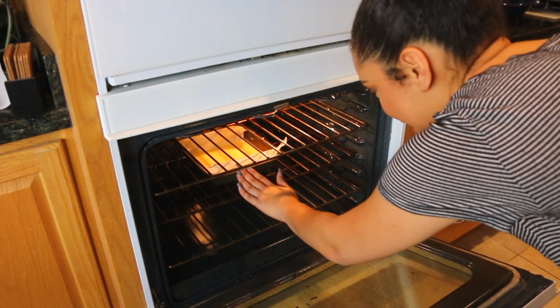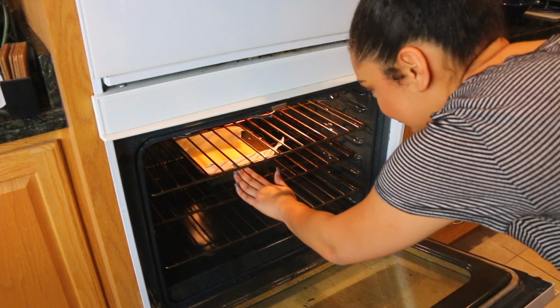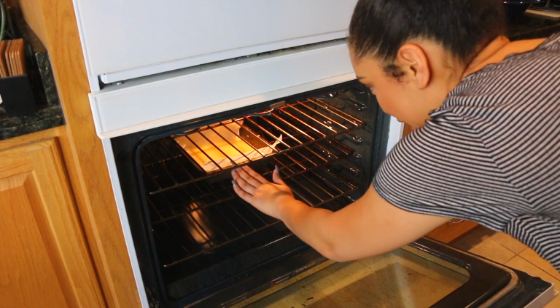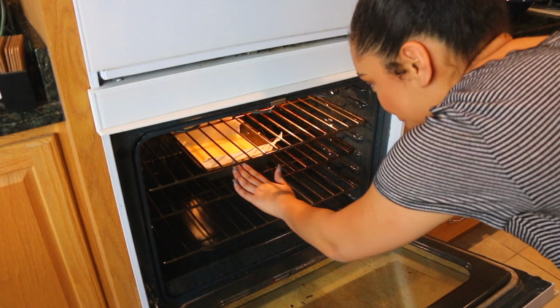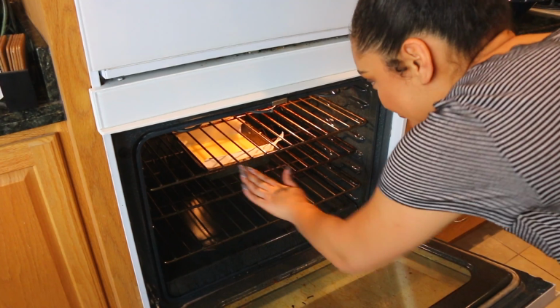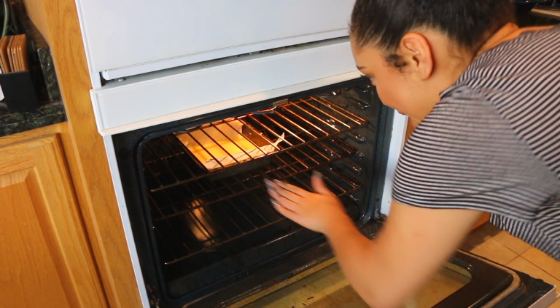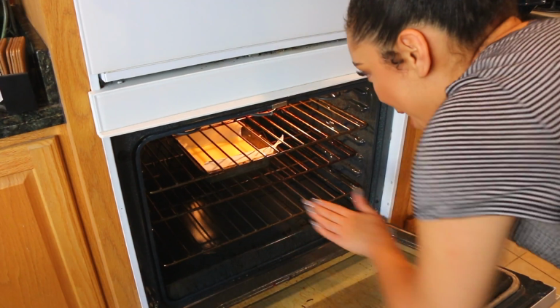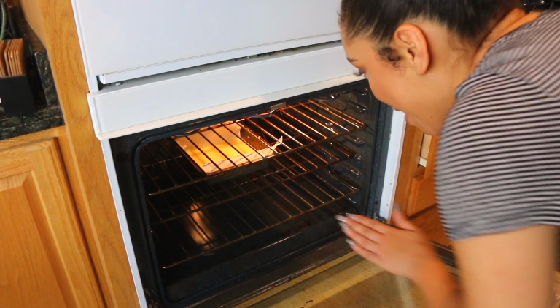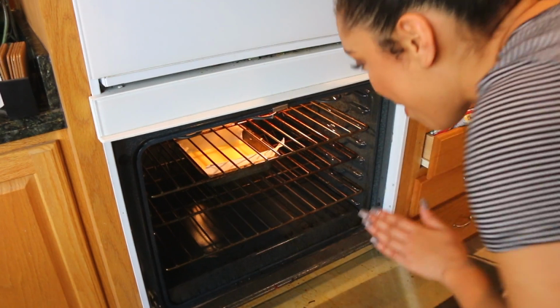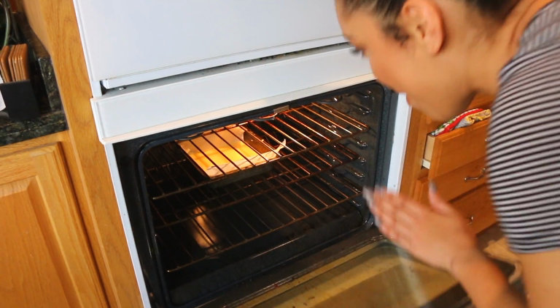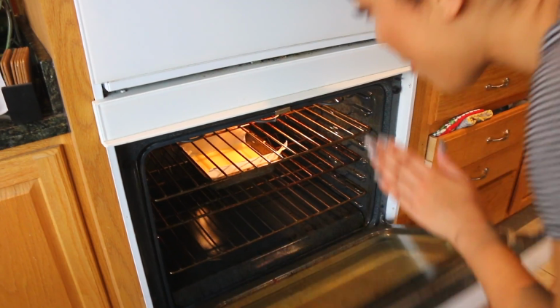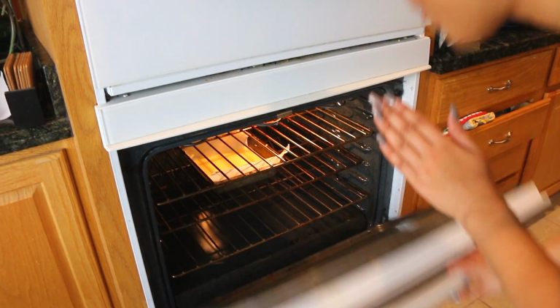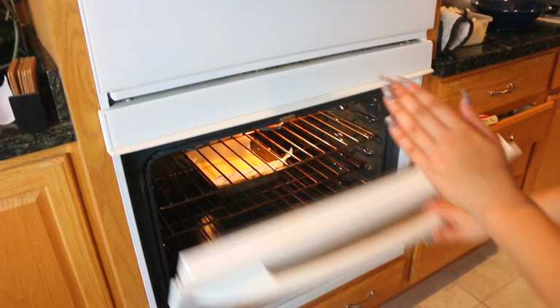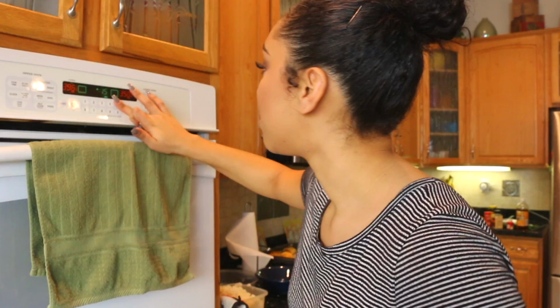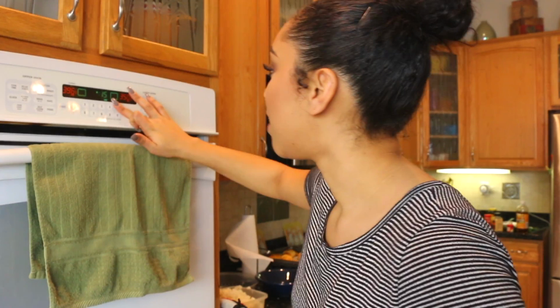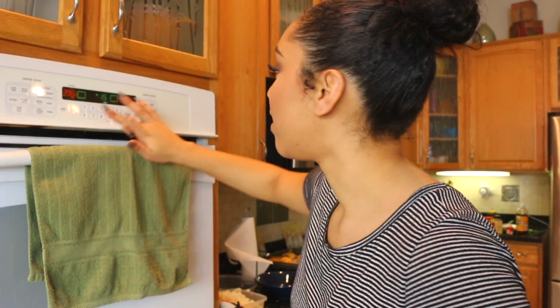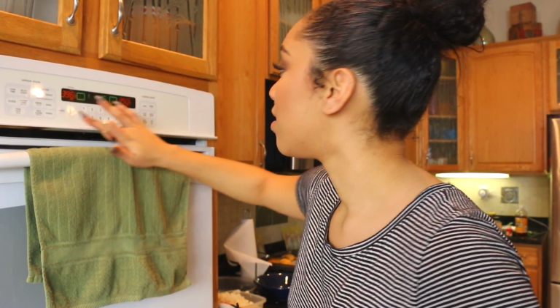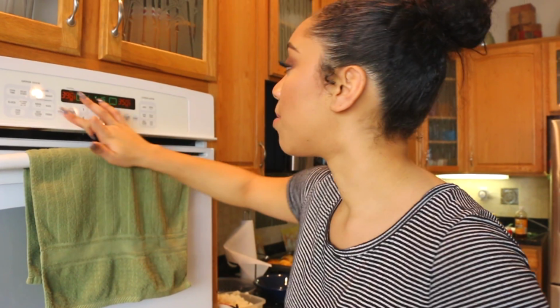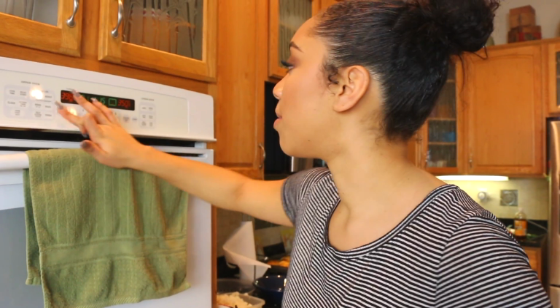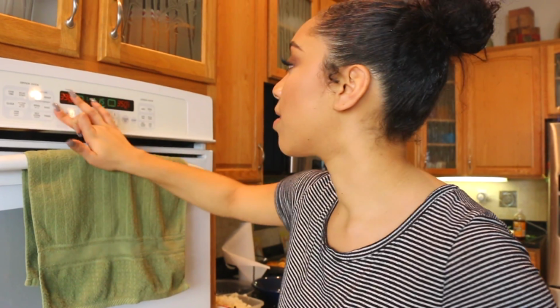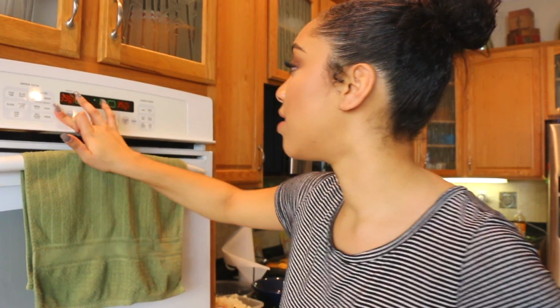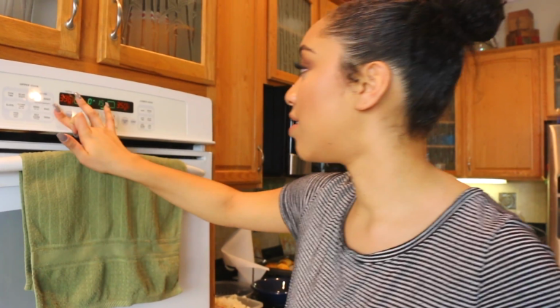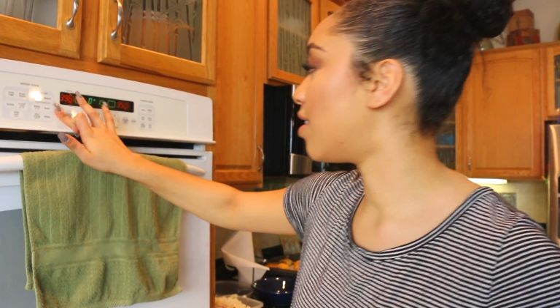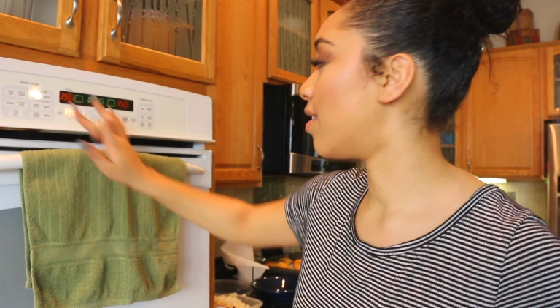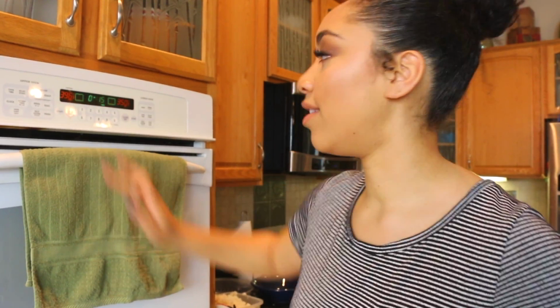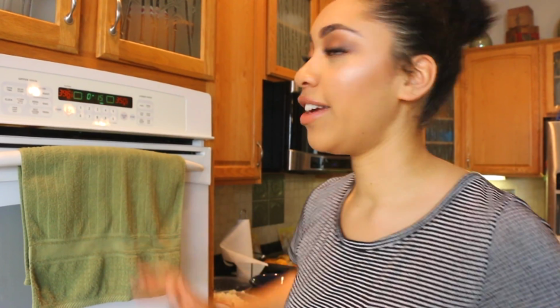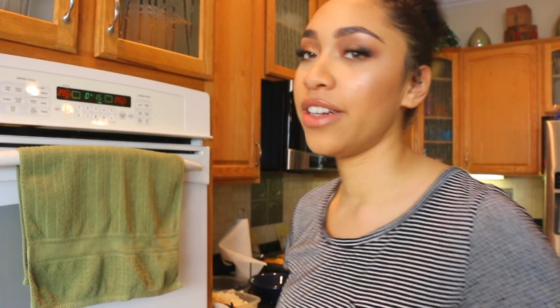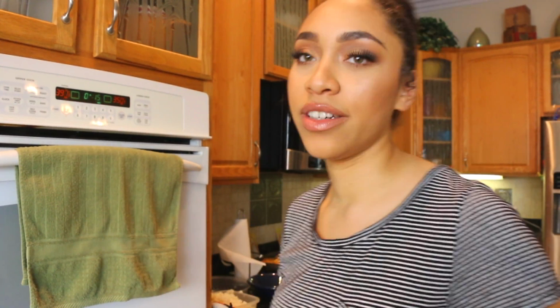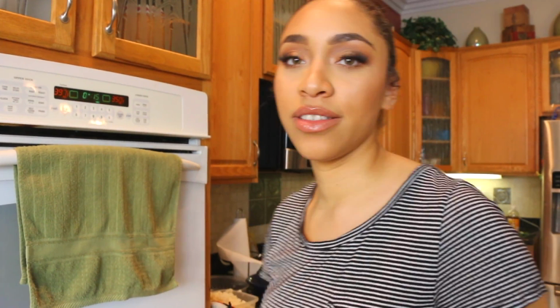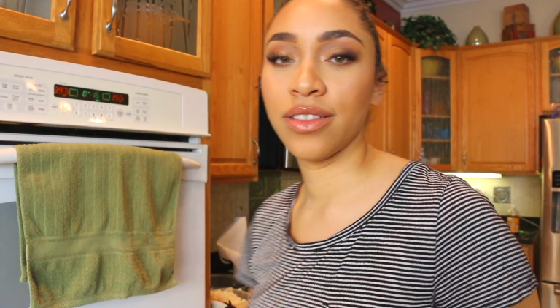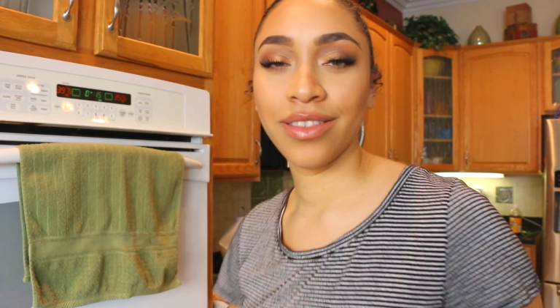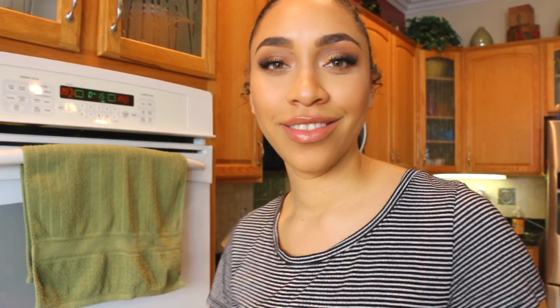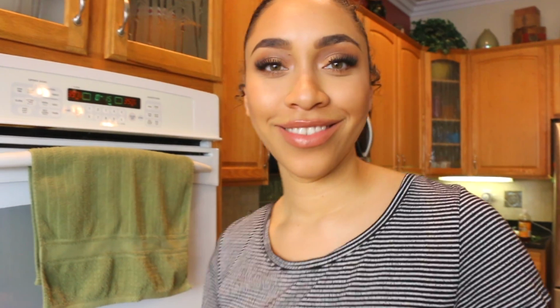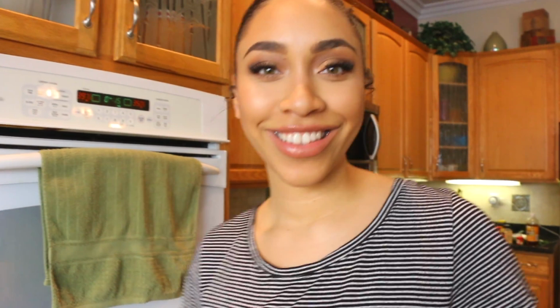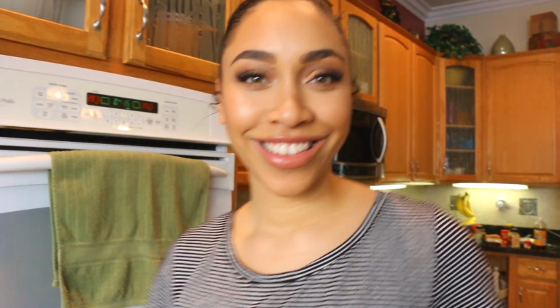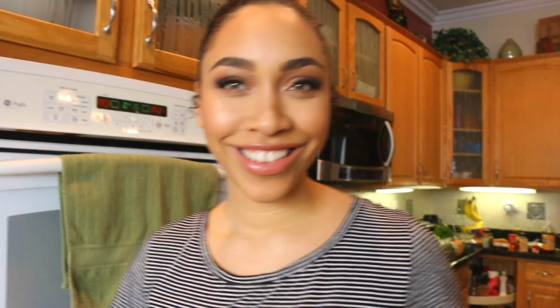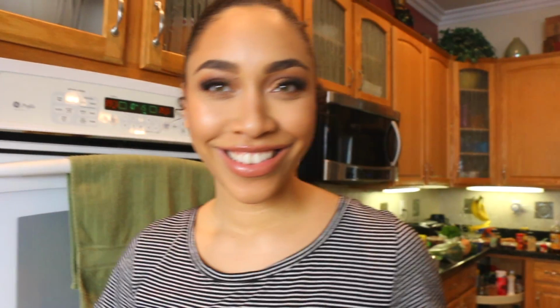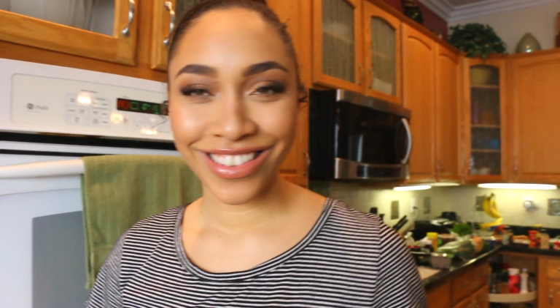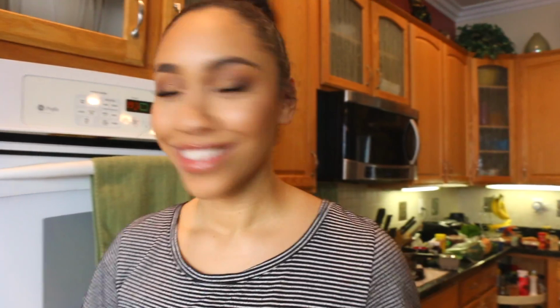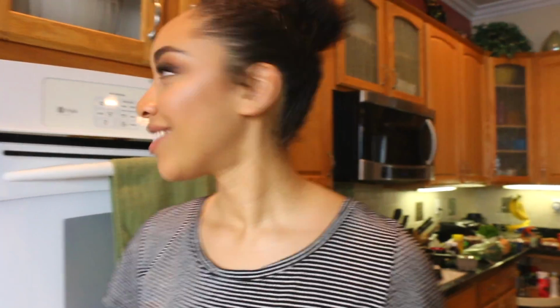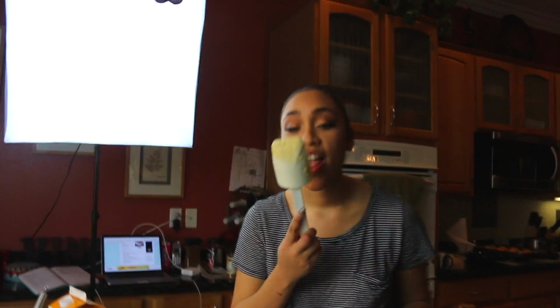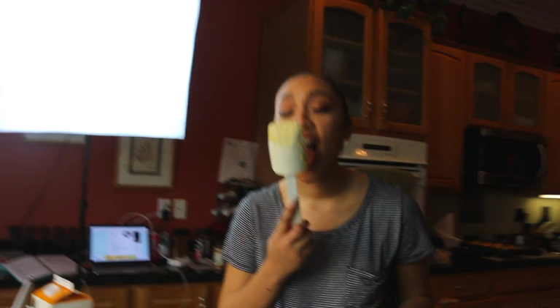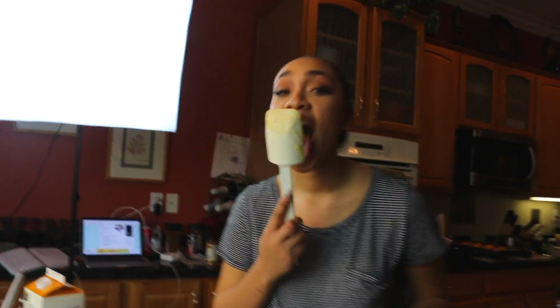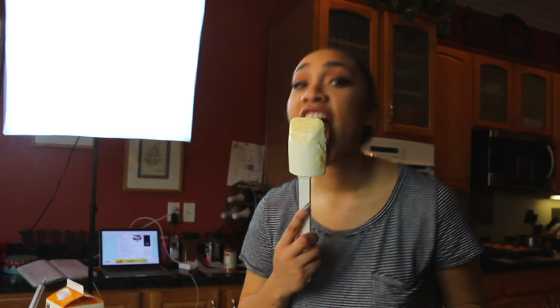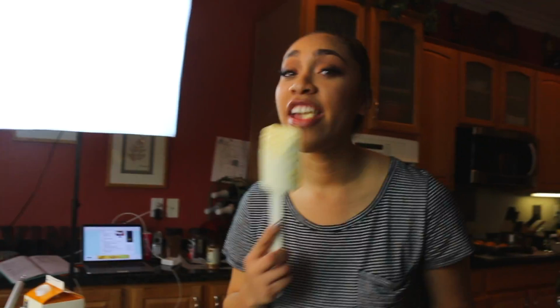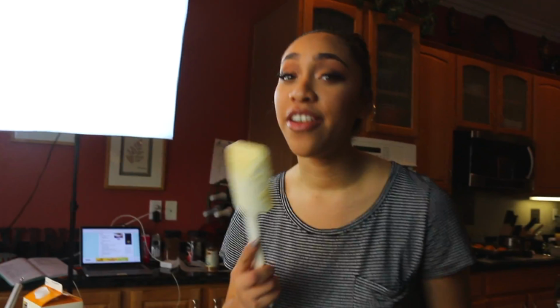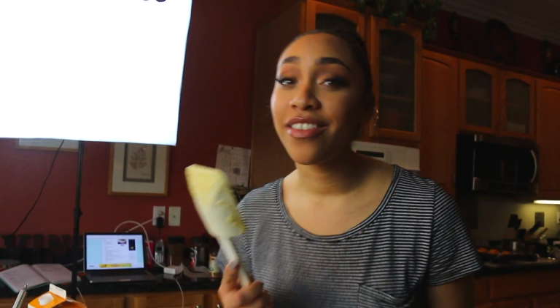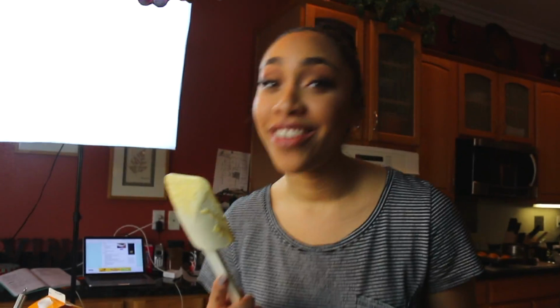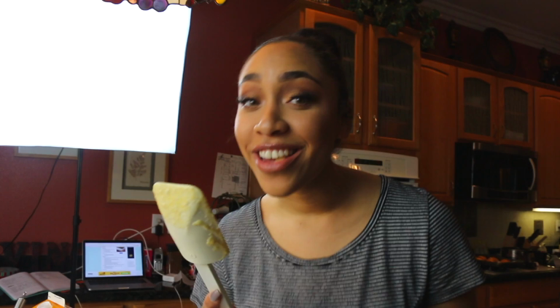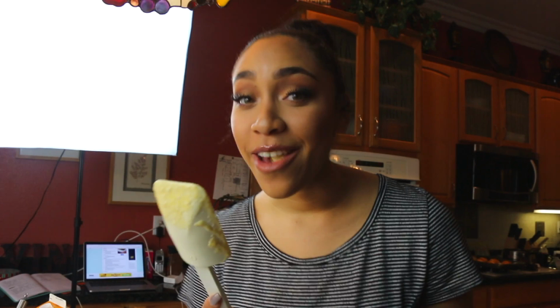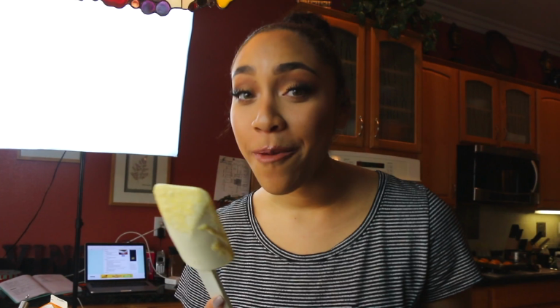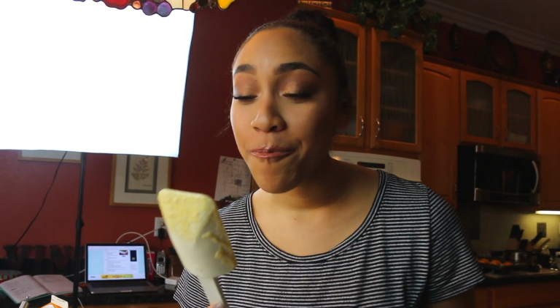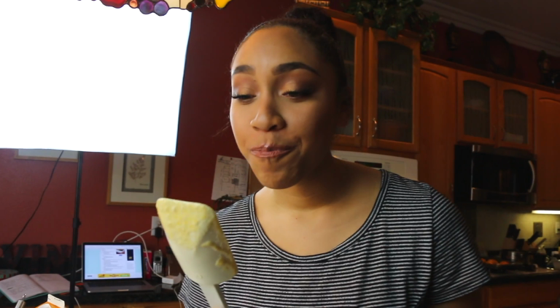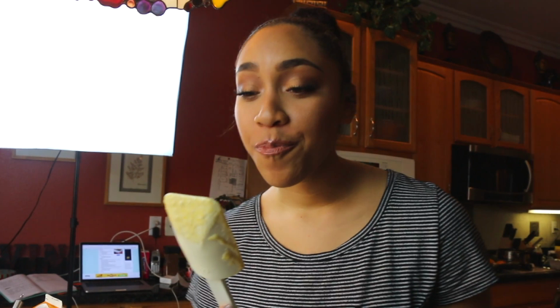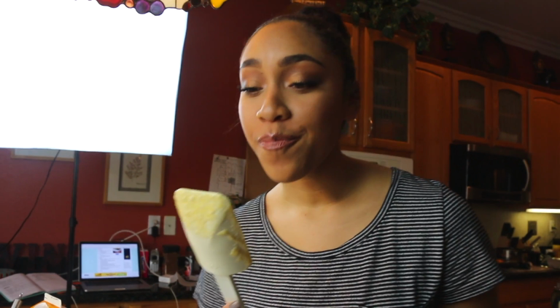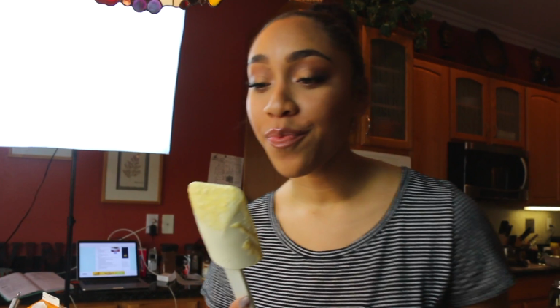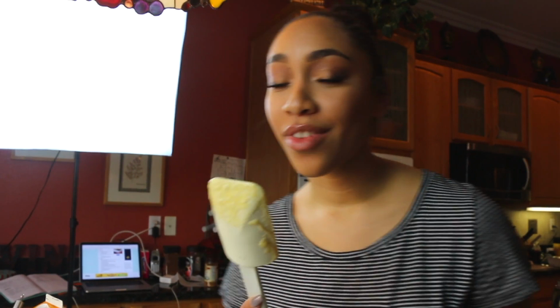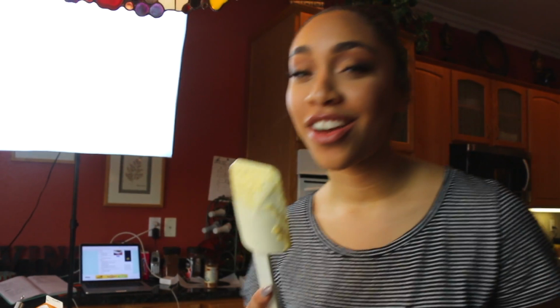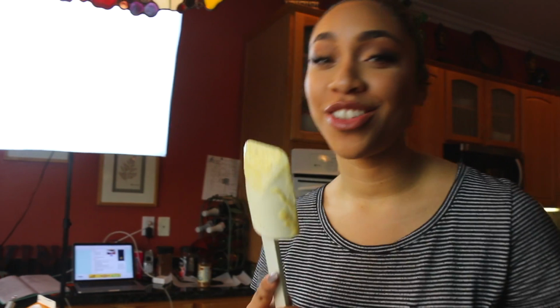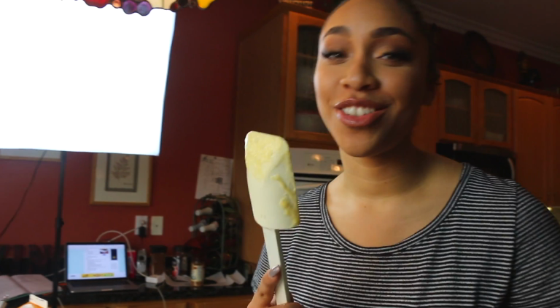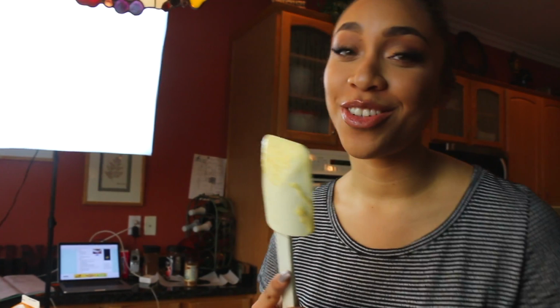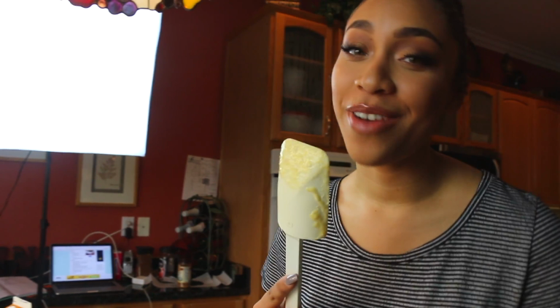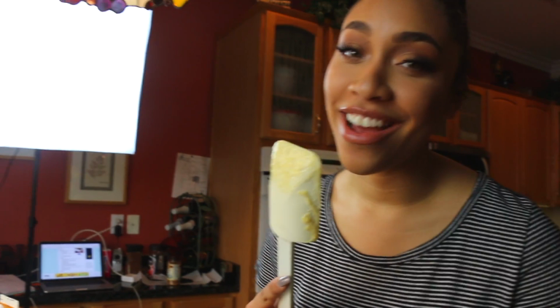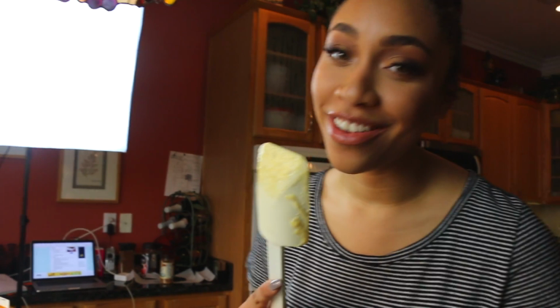There we go! It probably cooked quickly because it's a thin layer. And you can lick the batter because there's no egg.